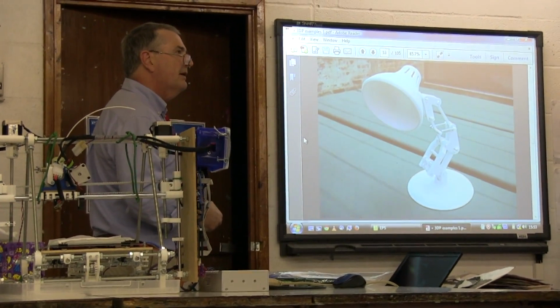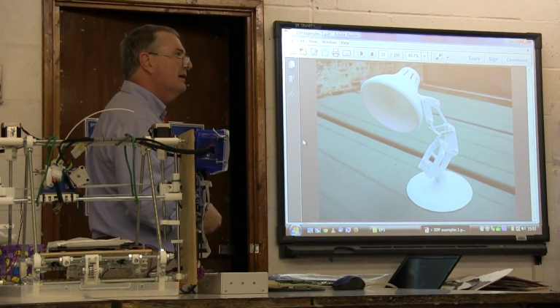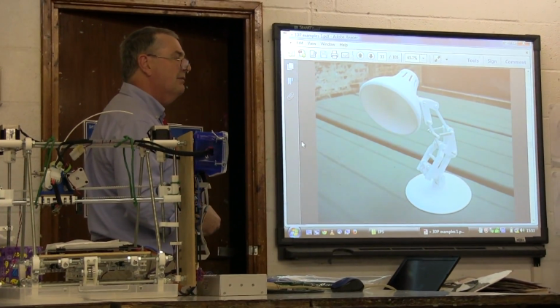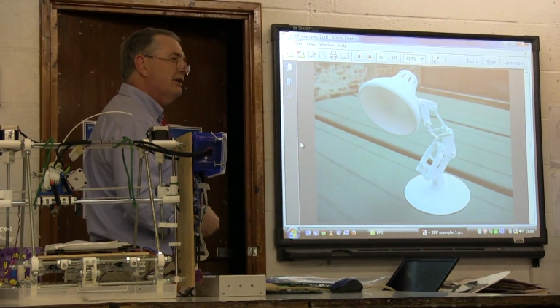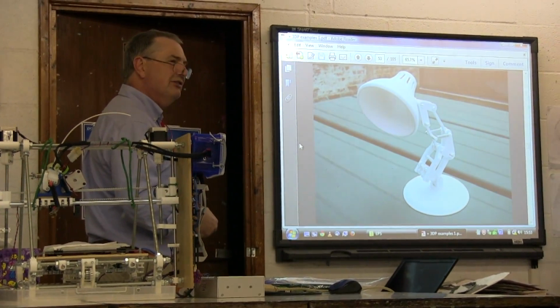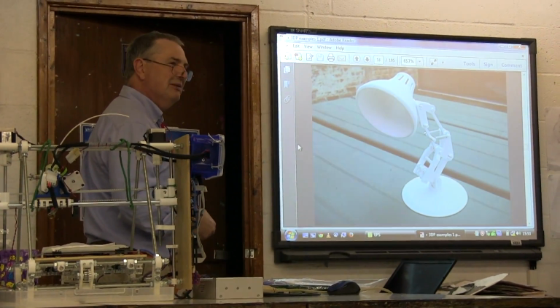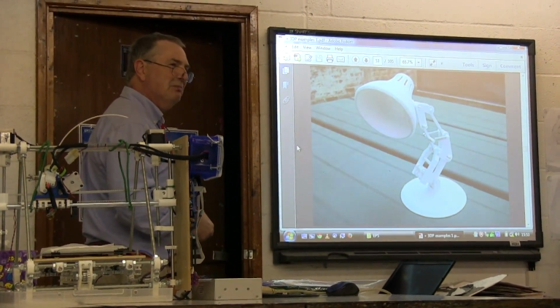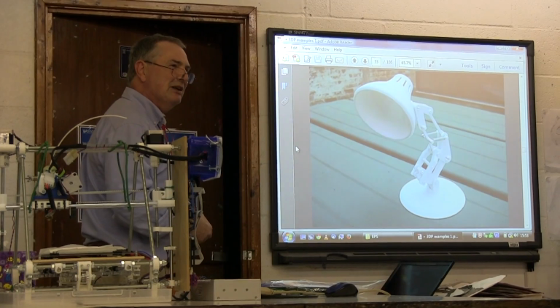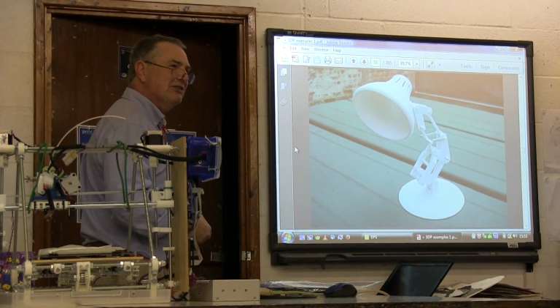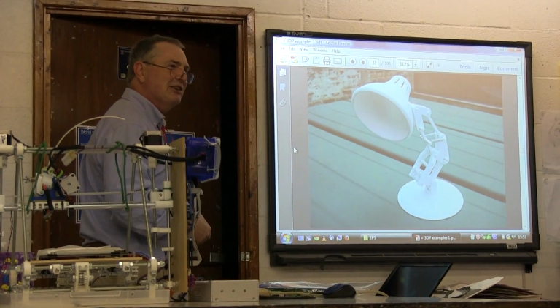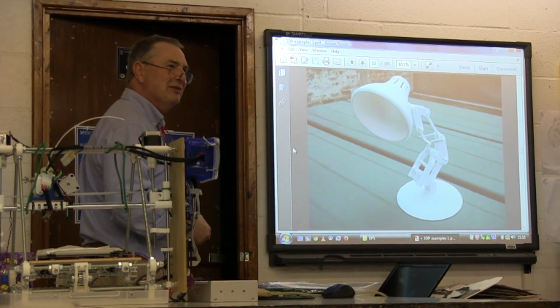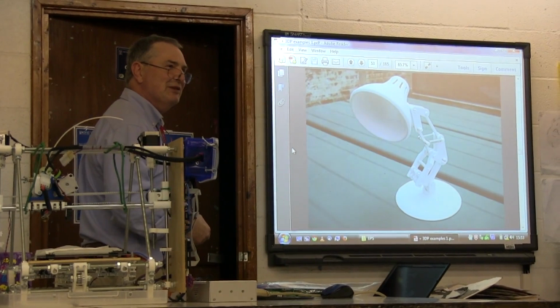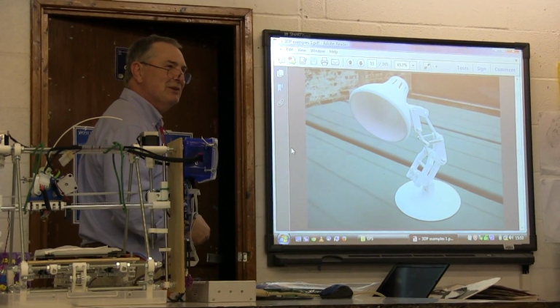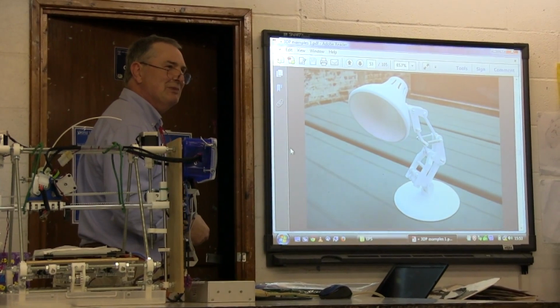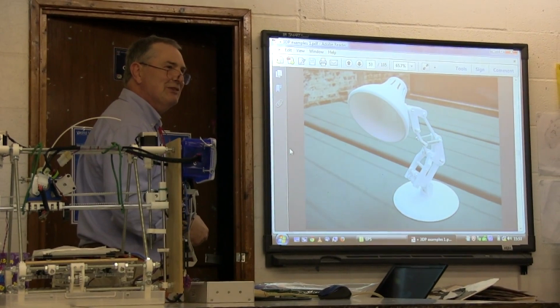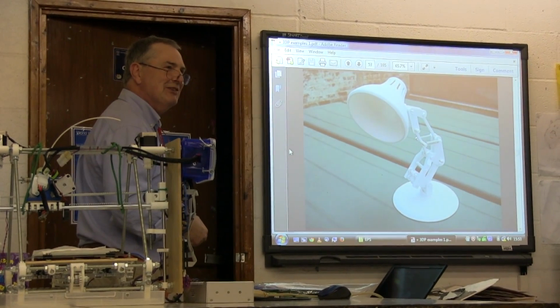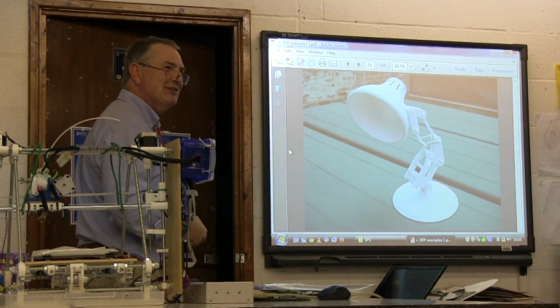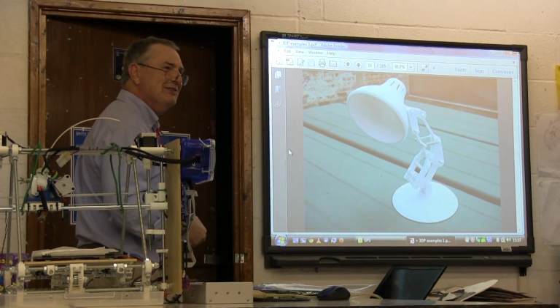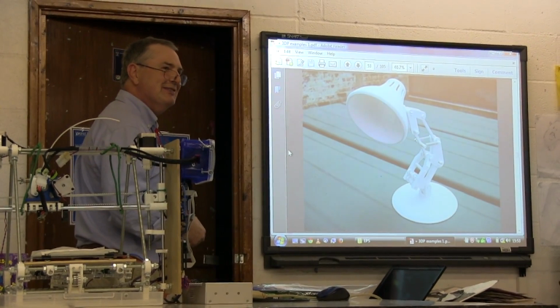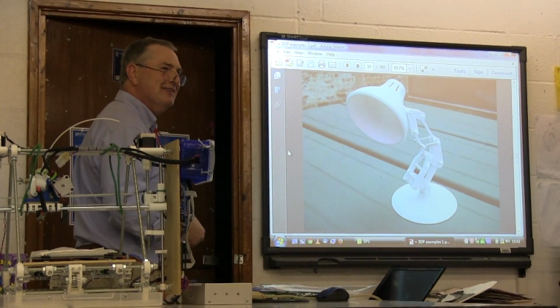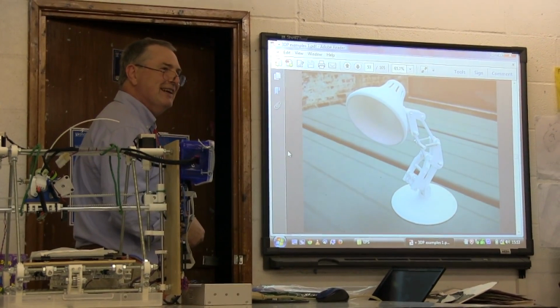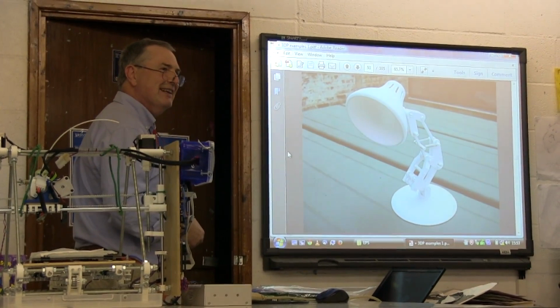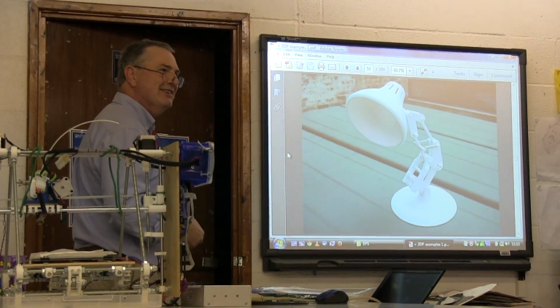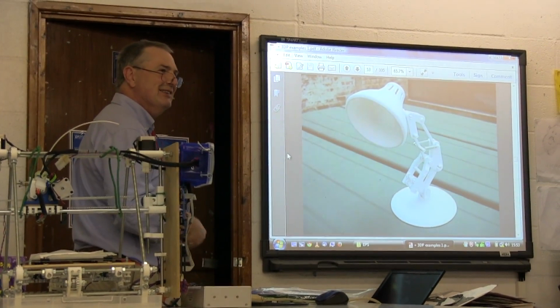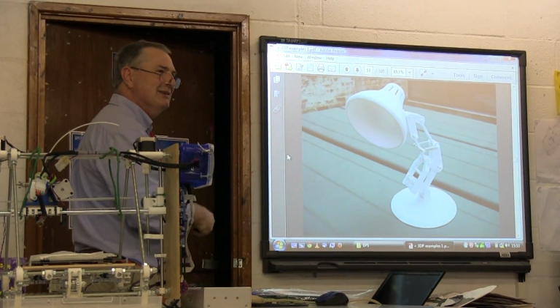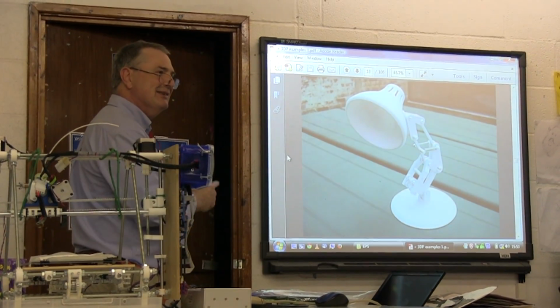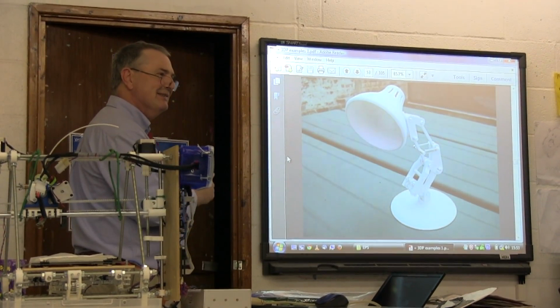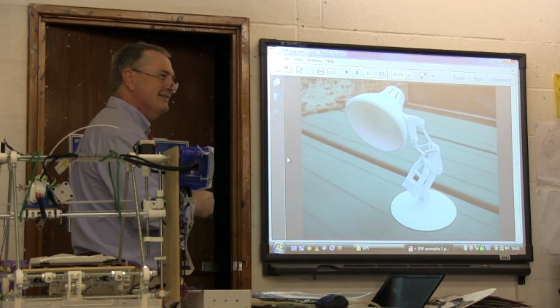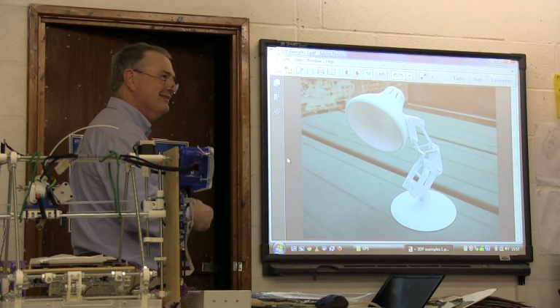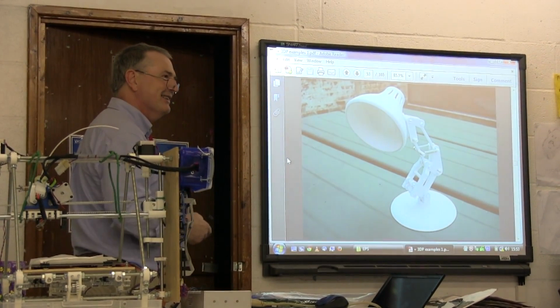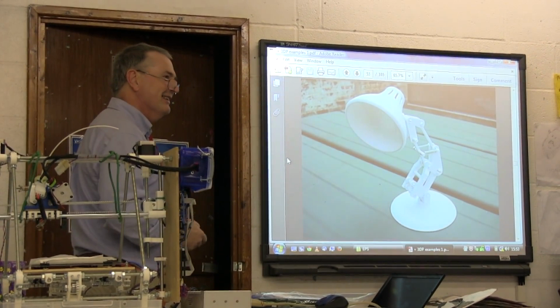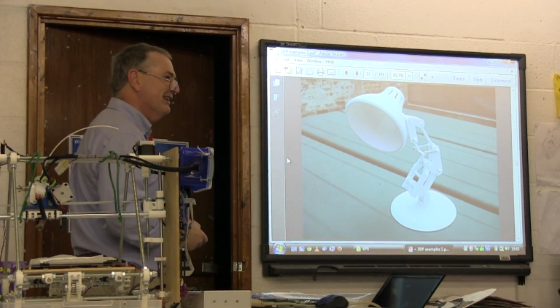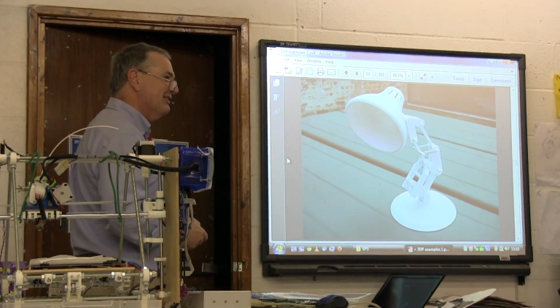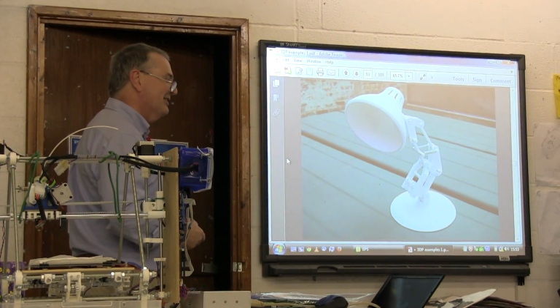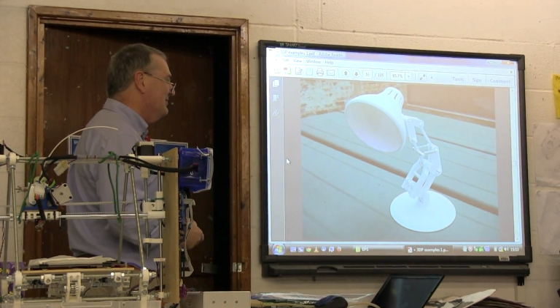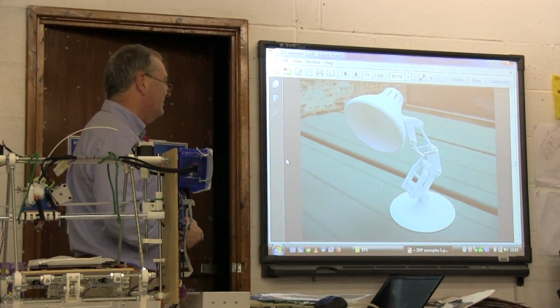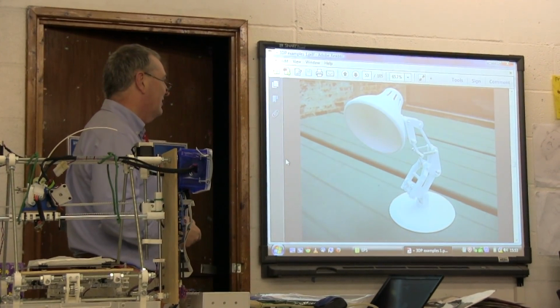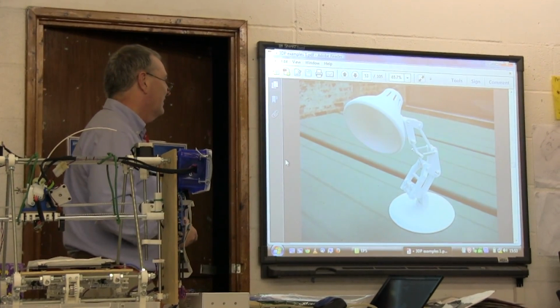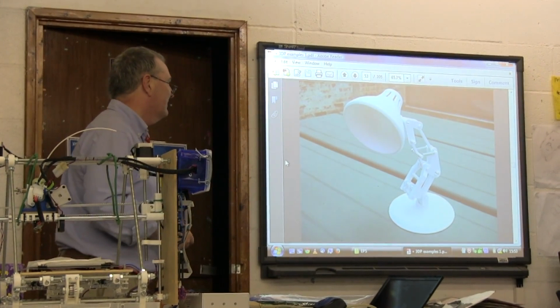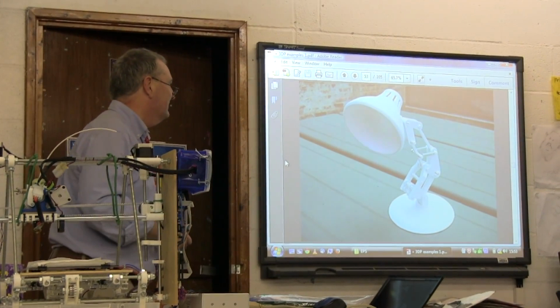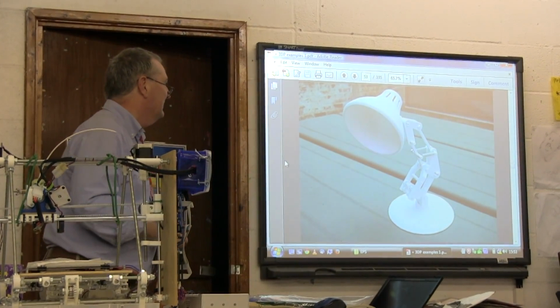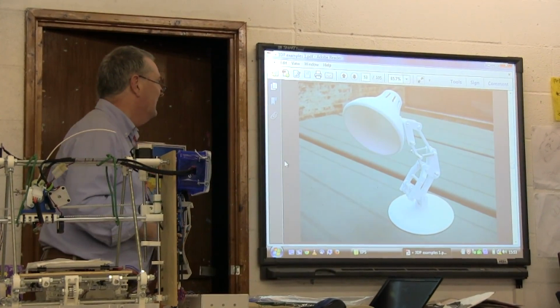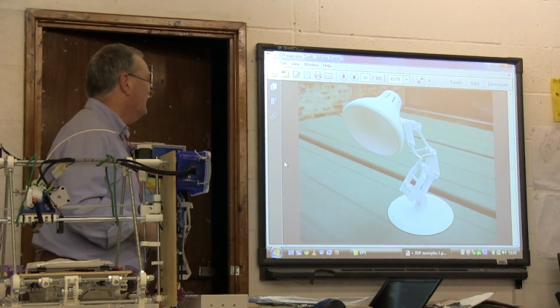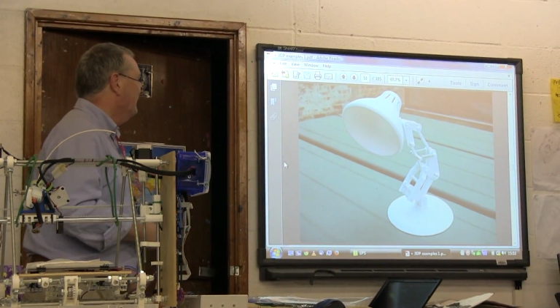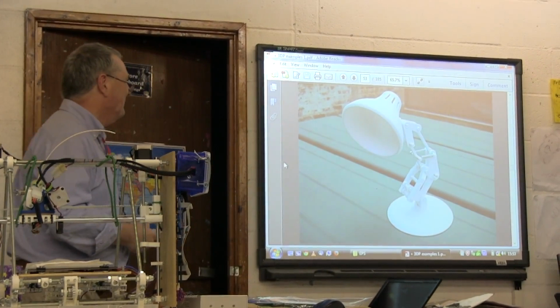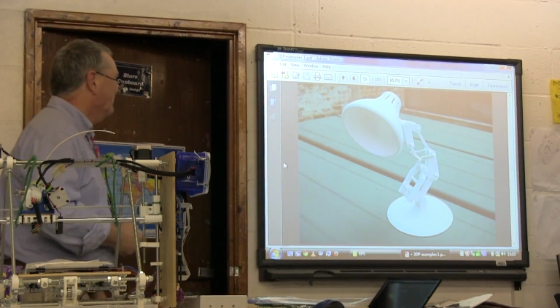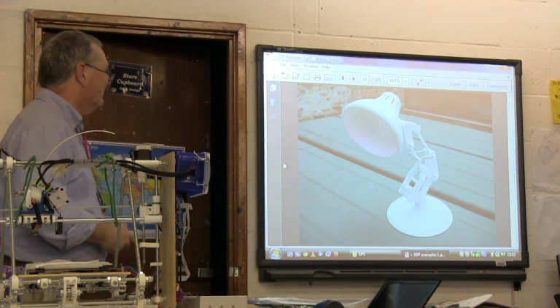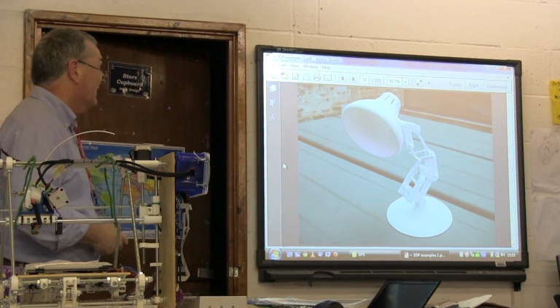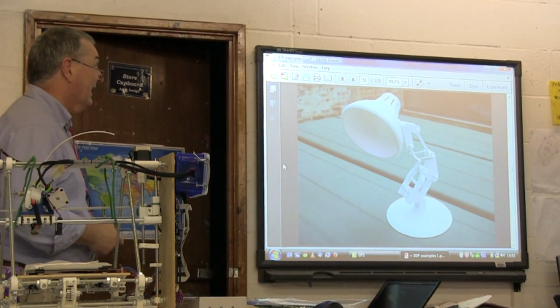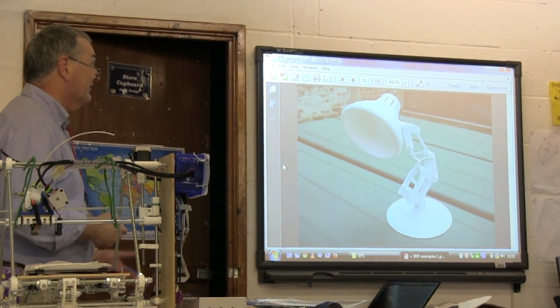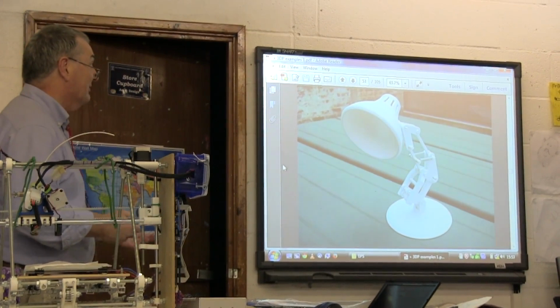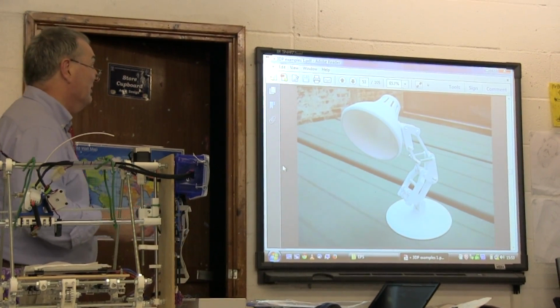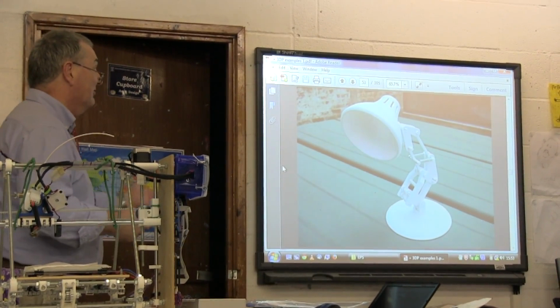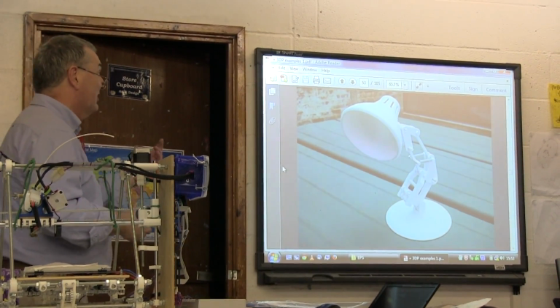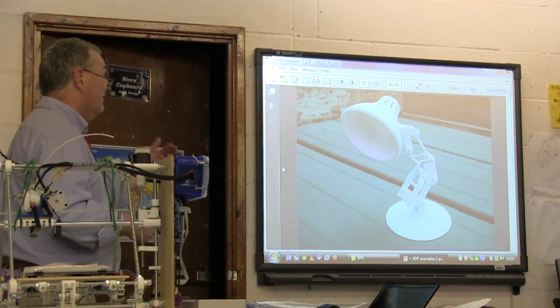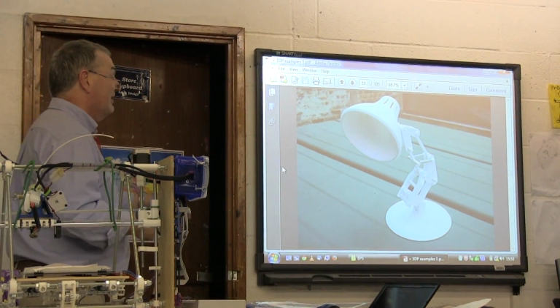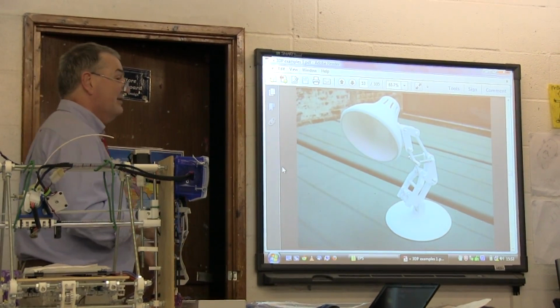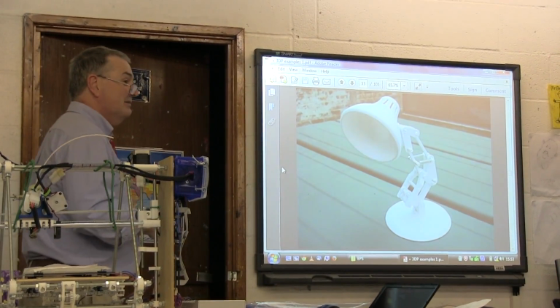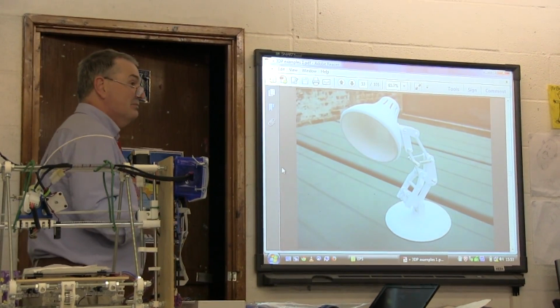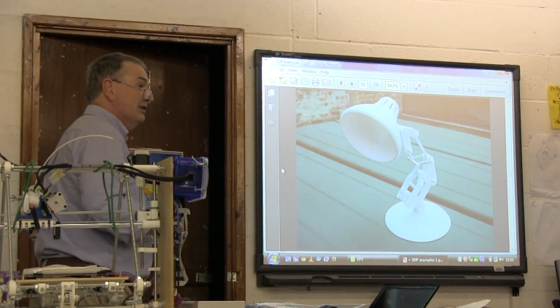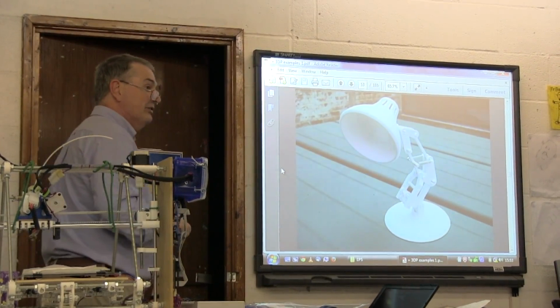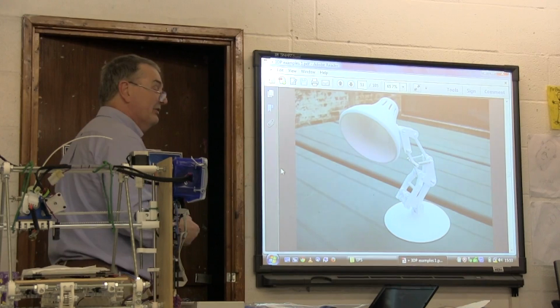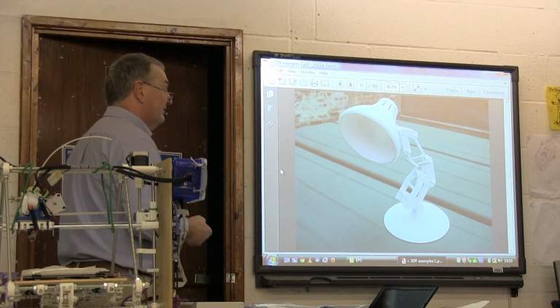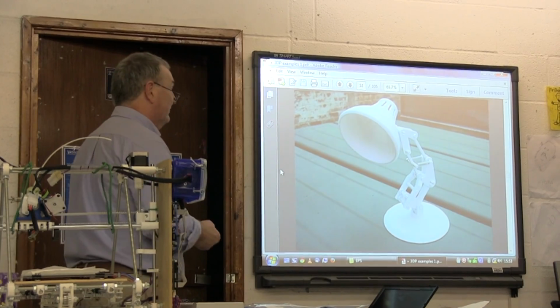If you've seen Pixar films, this is Luxo Jr. — again, something you can download and print.